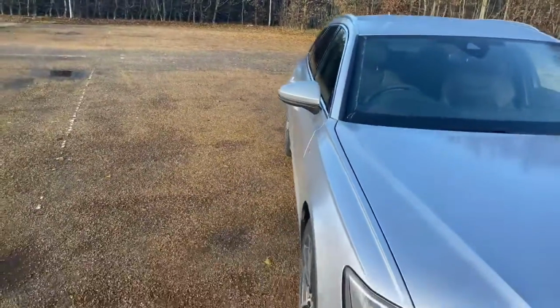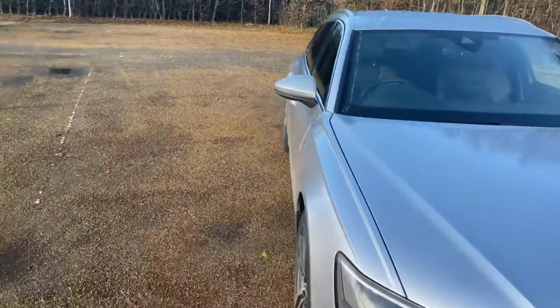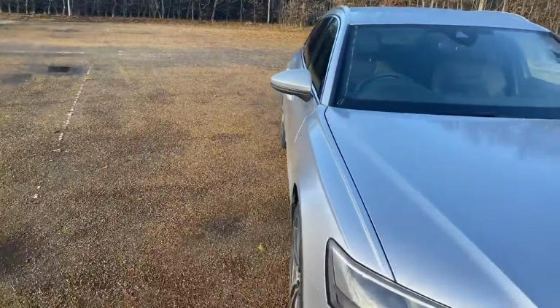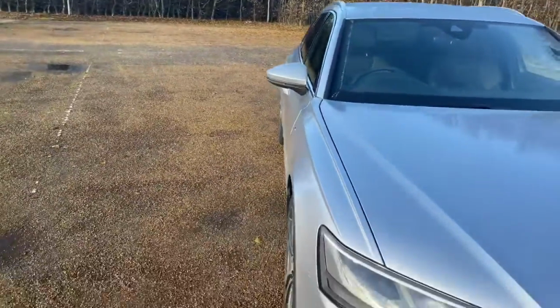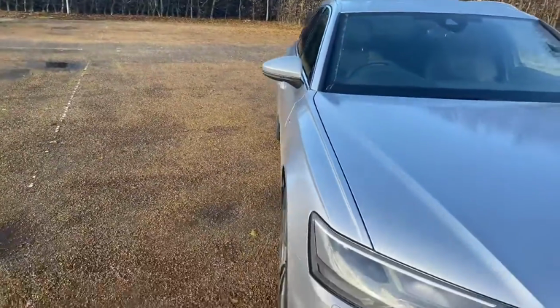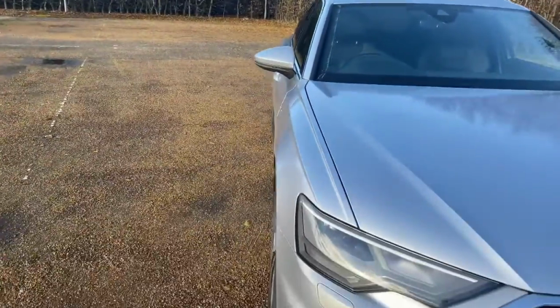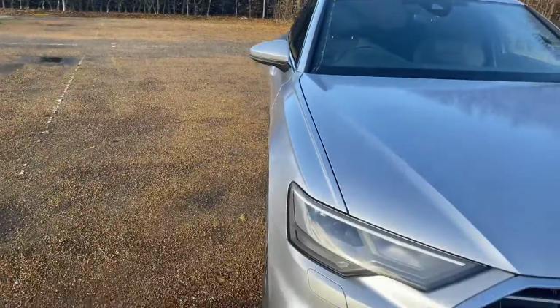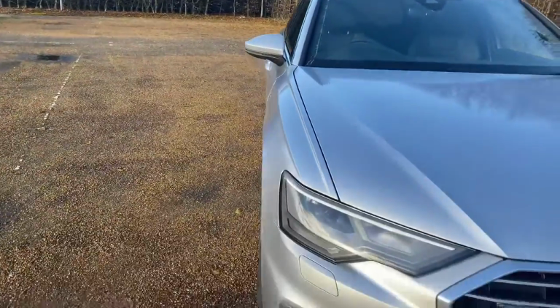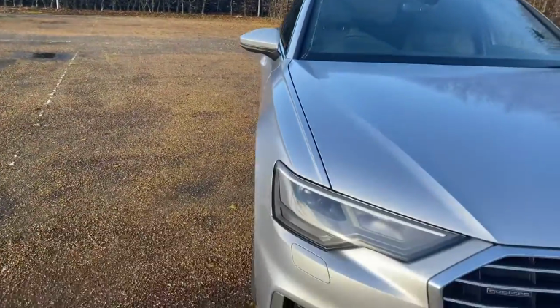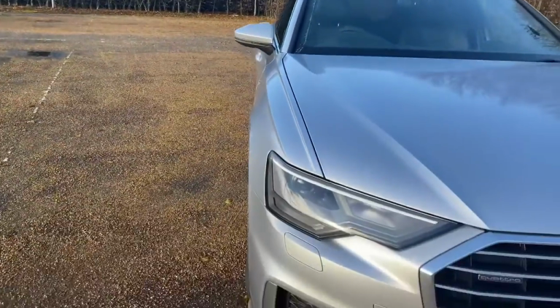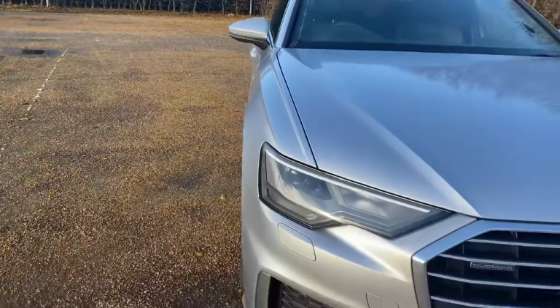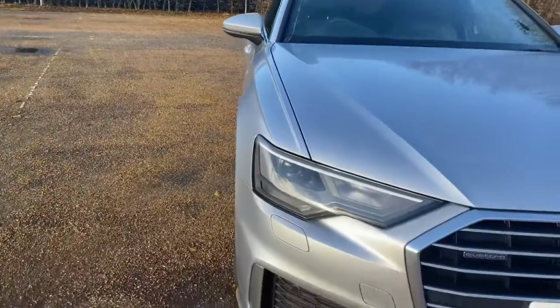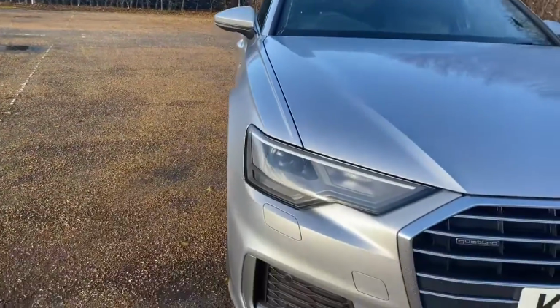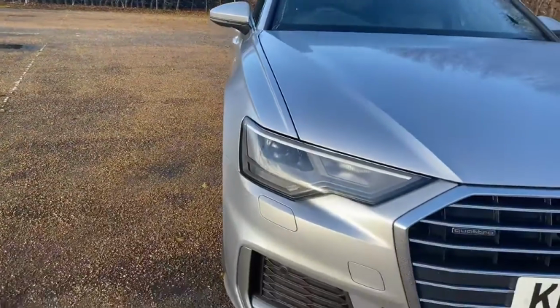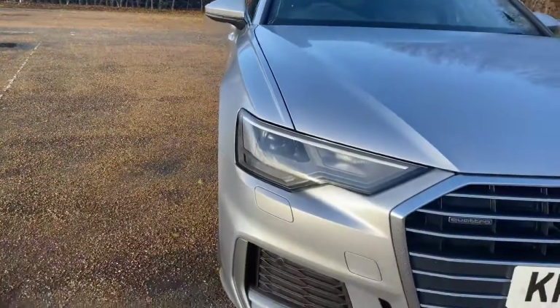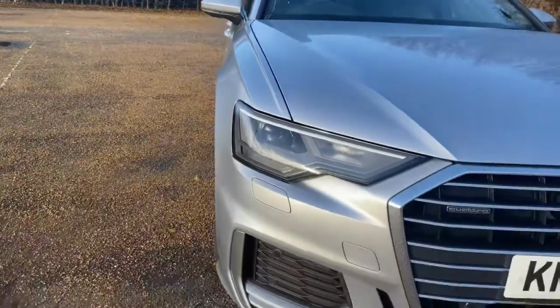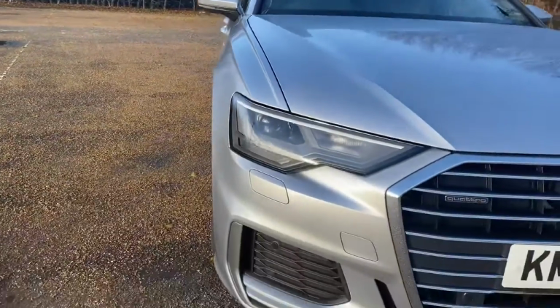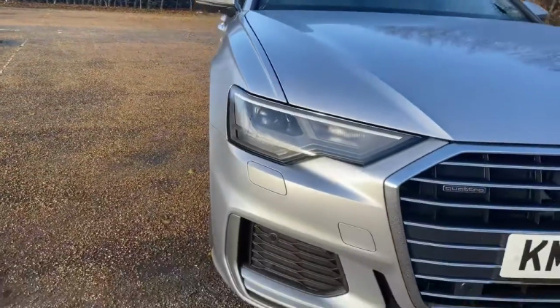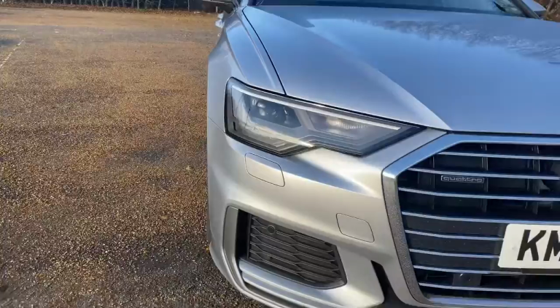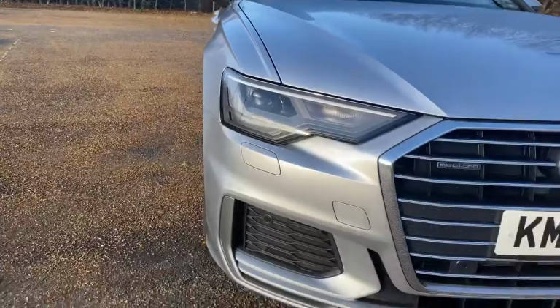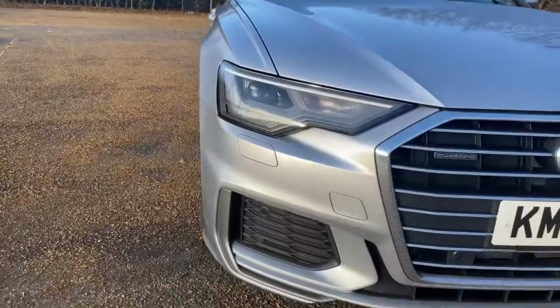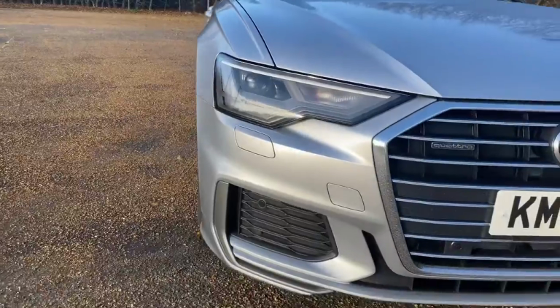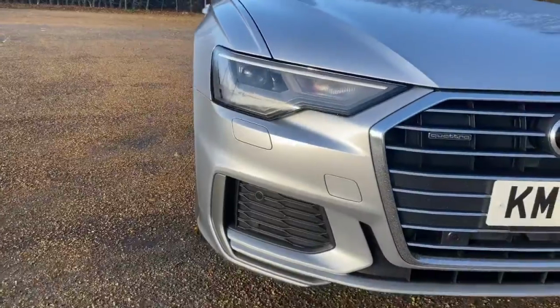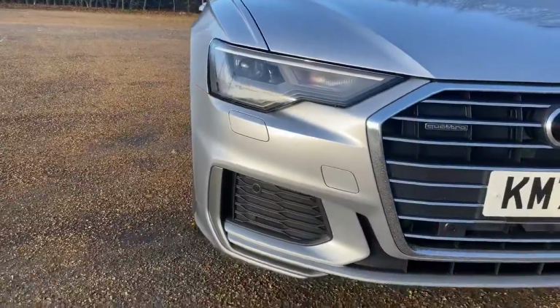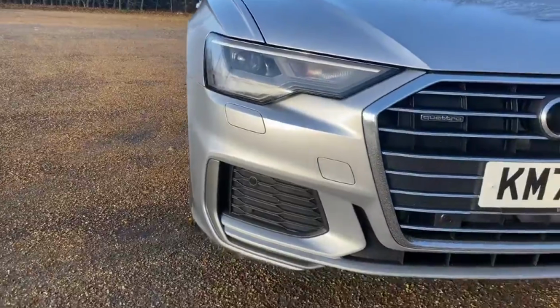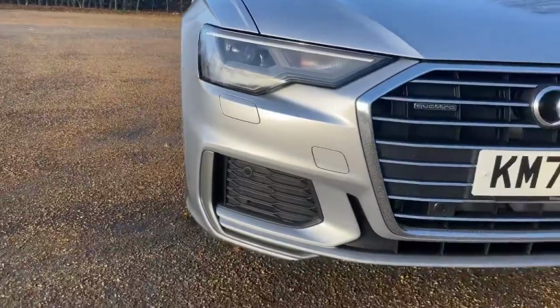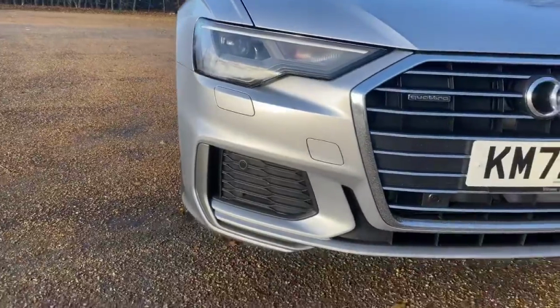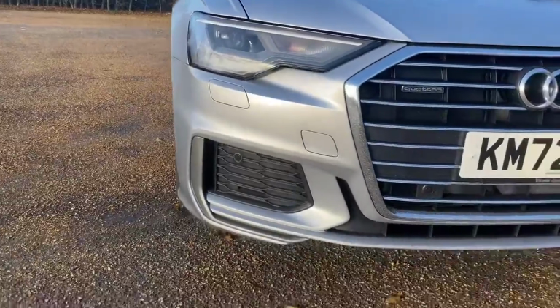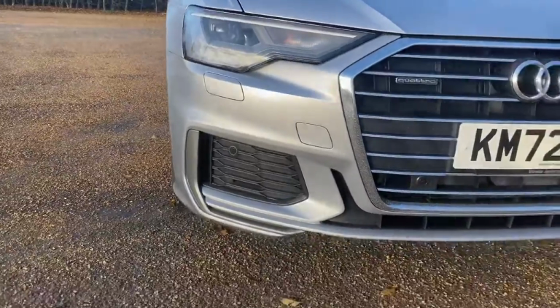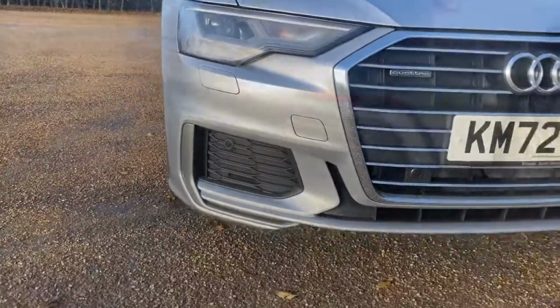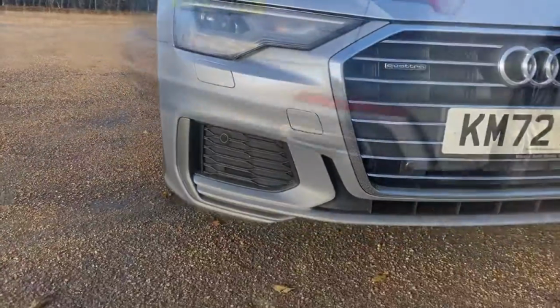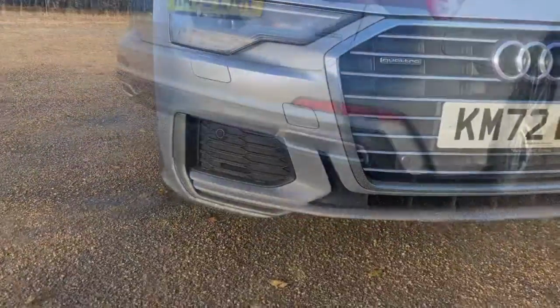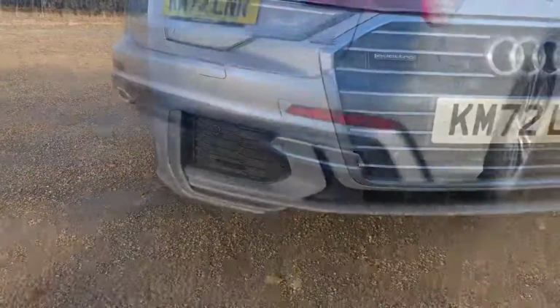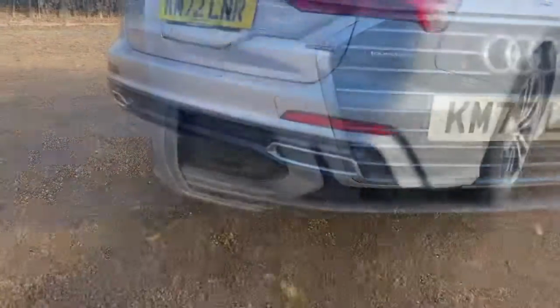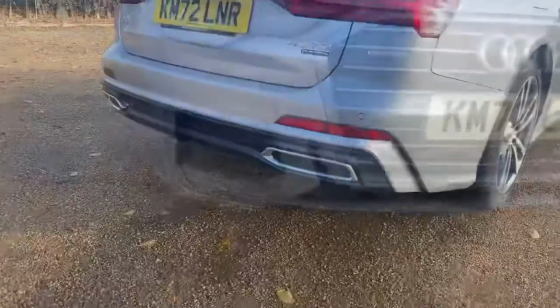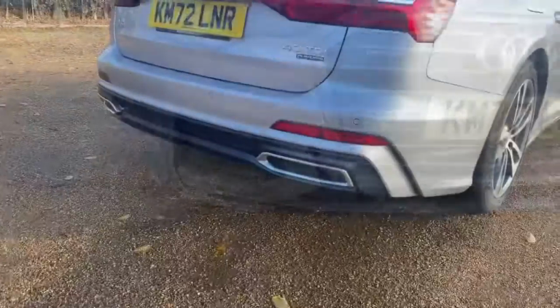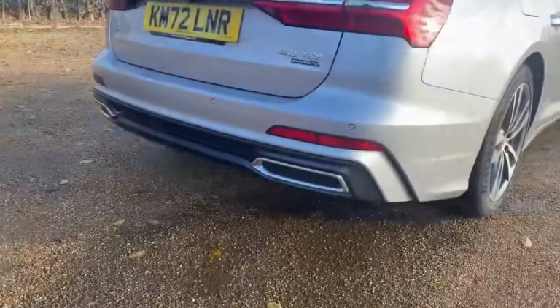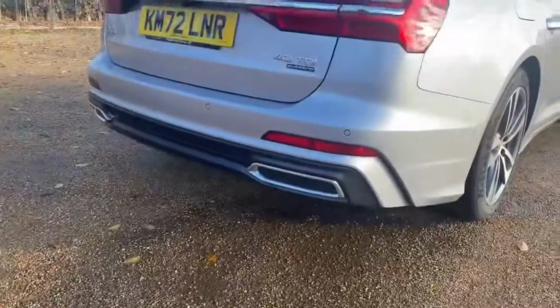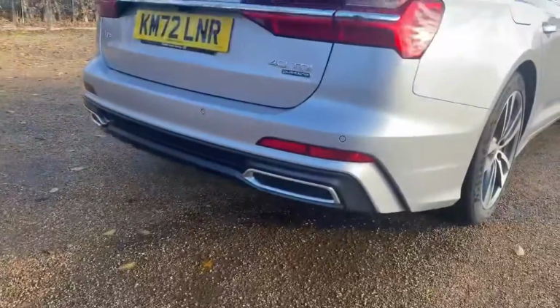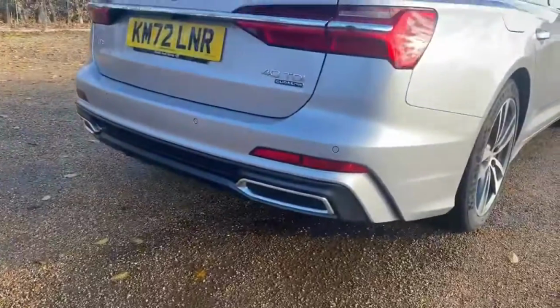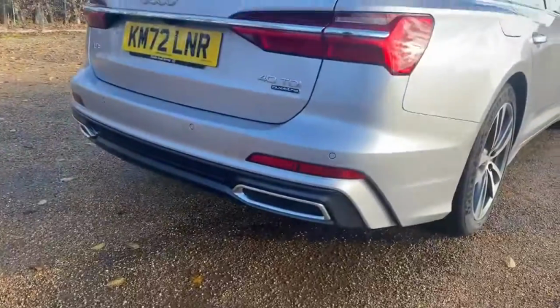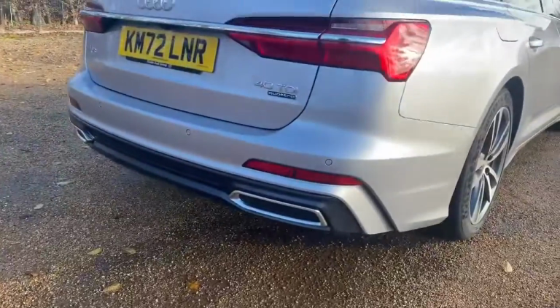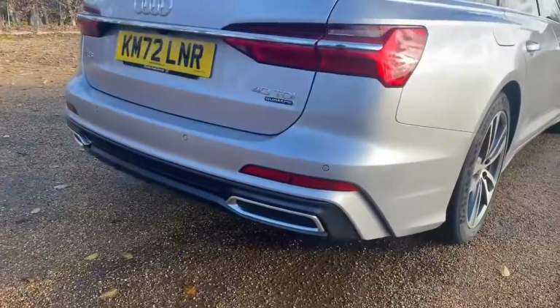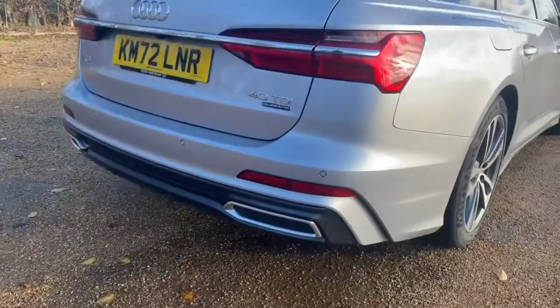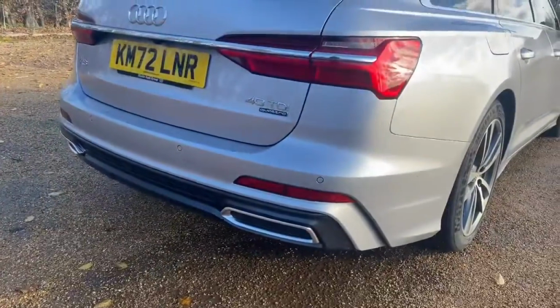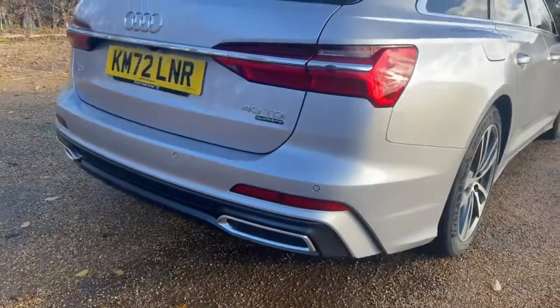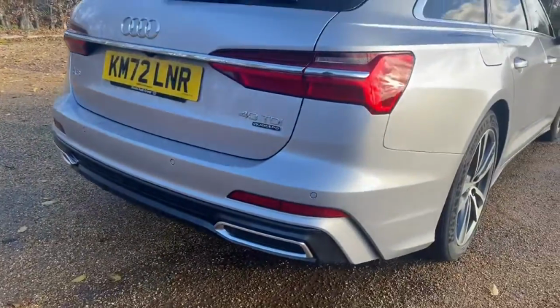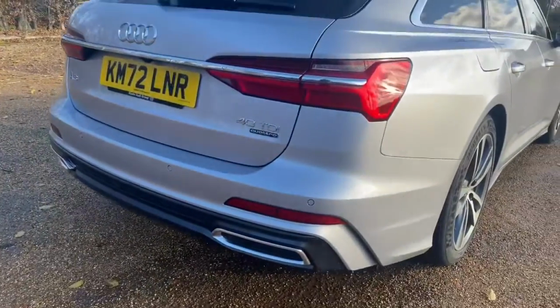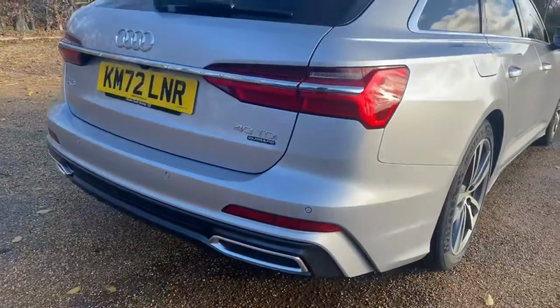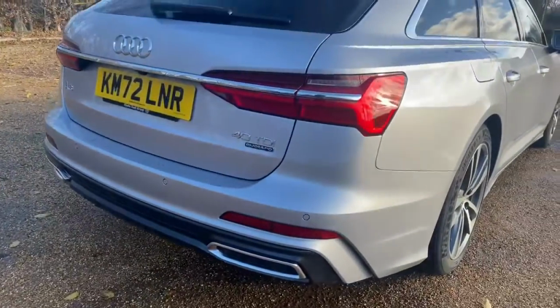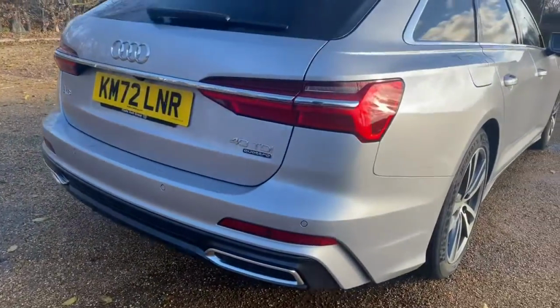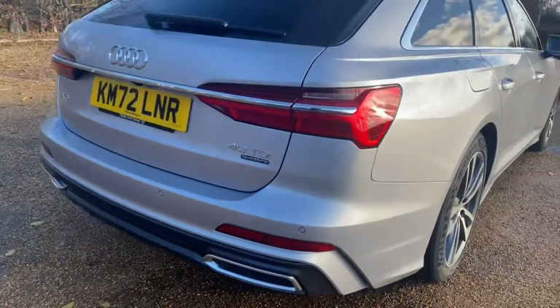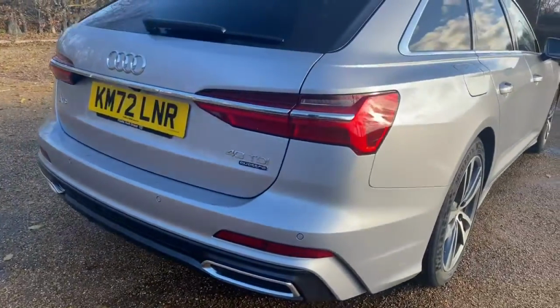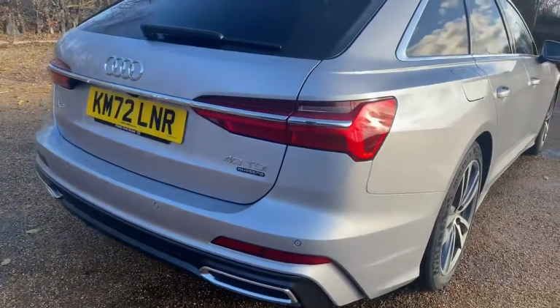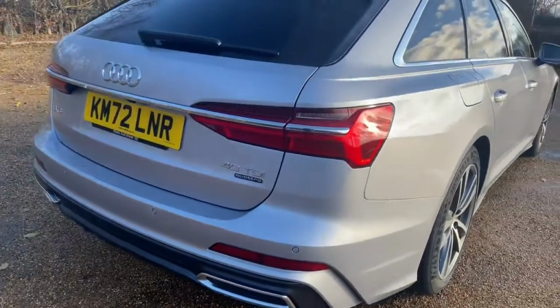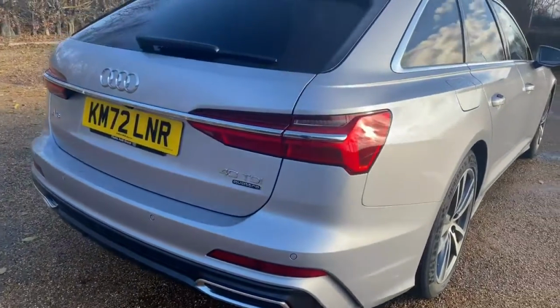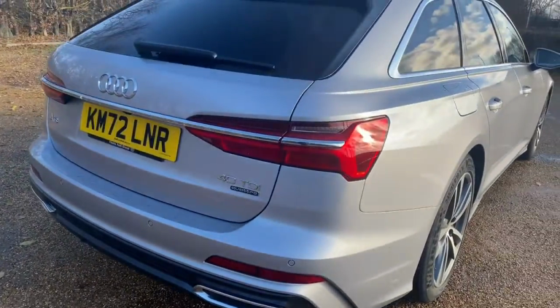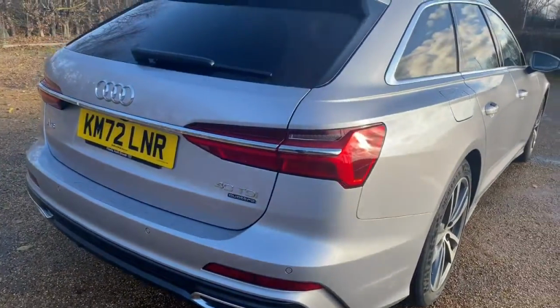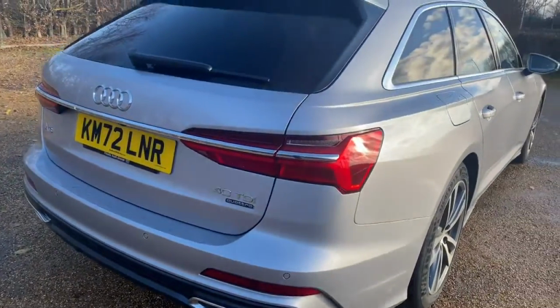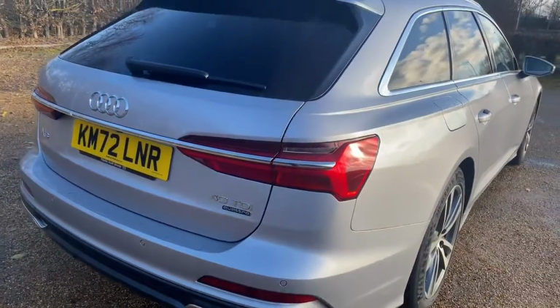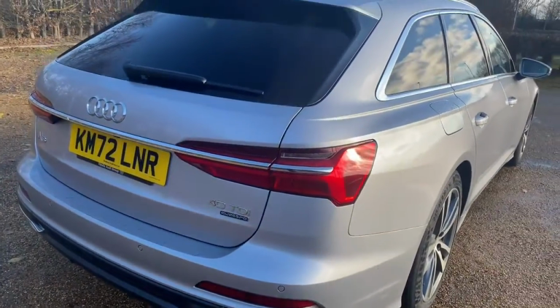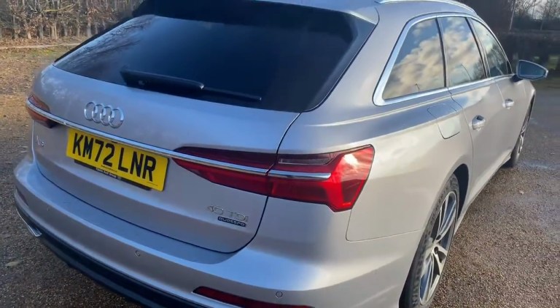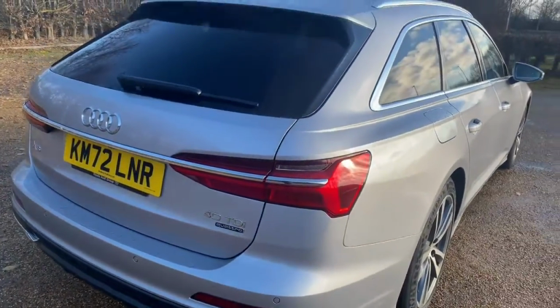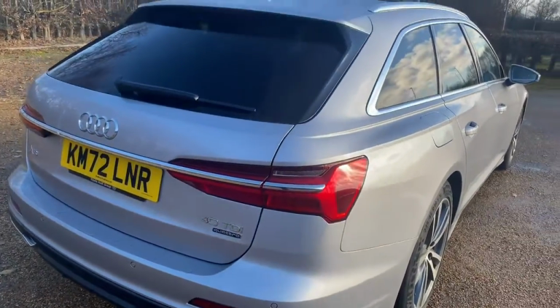This A6 is one of our demonstrators, so it will be advertised as doing 5,000 miles, although at present it has only done 15.